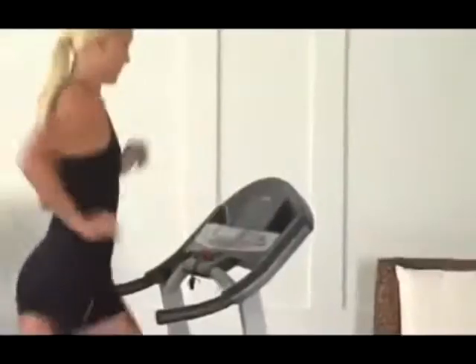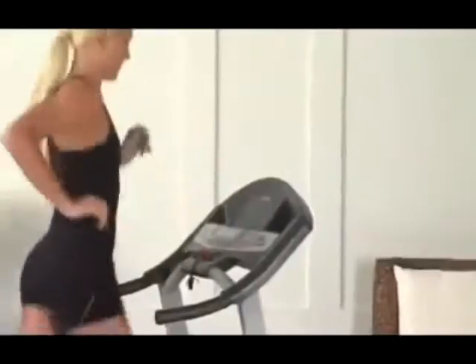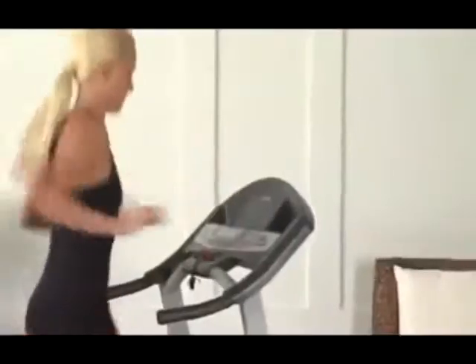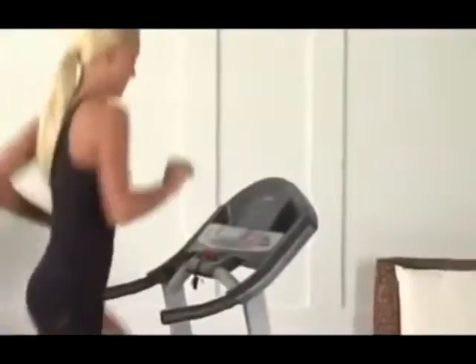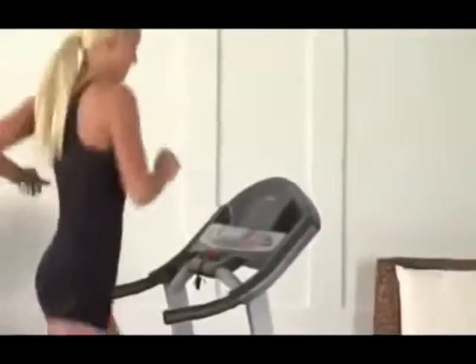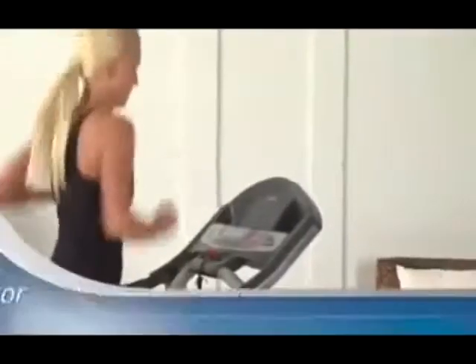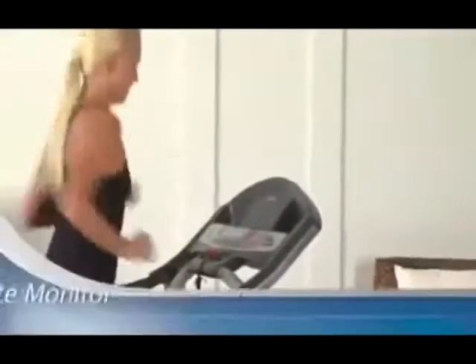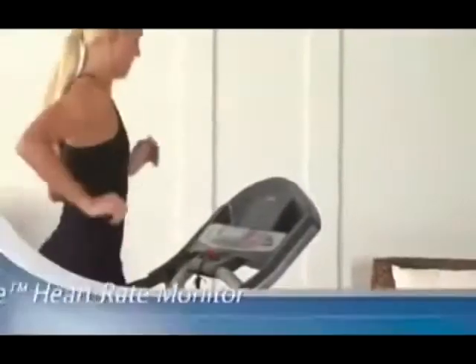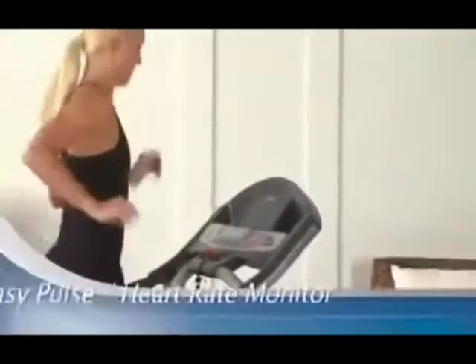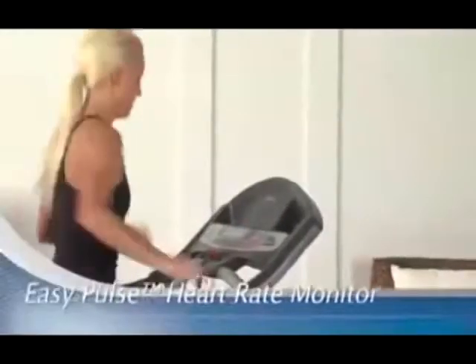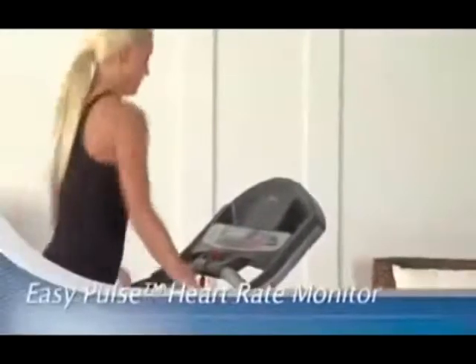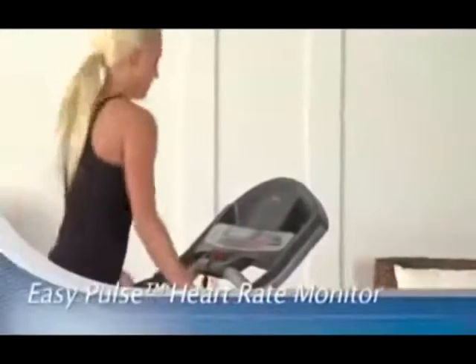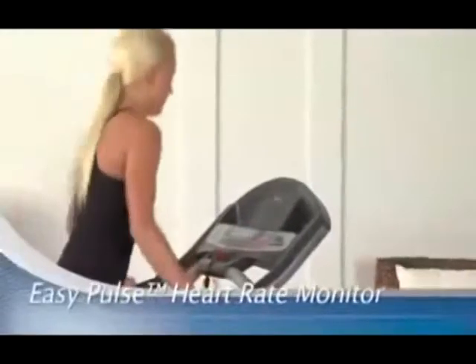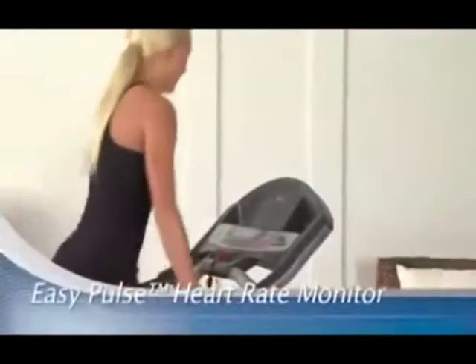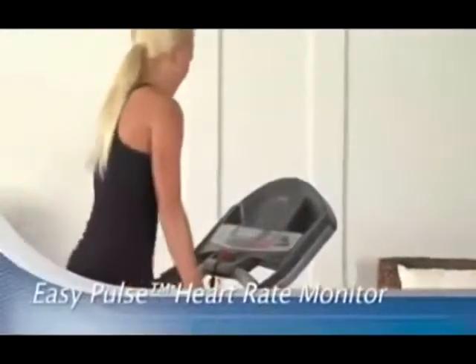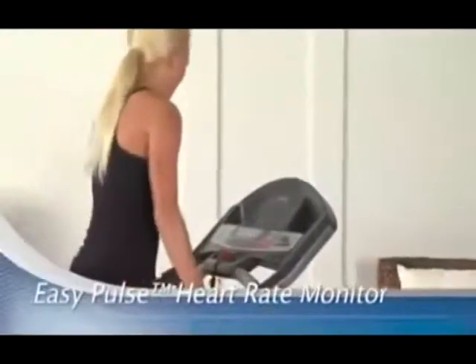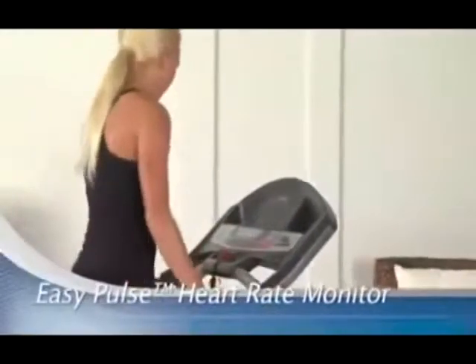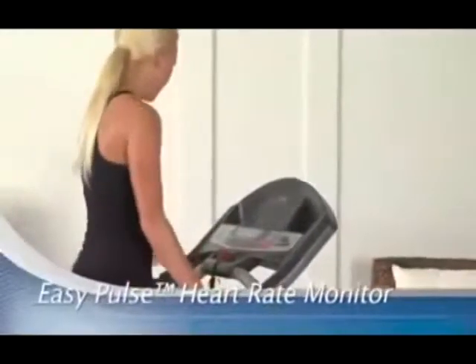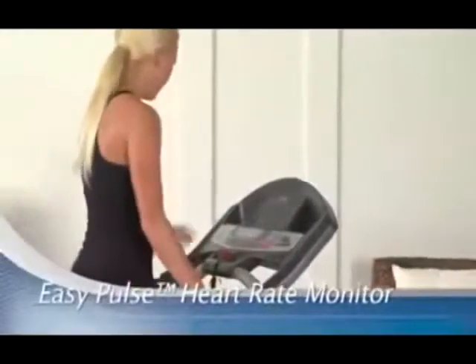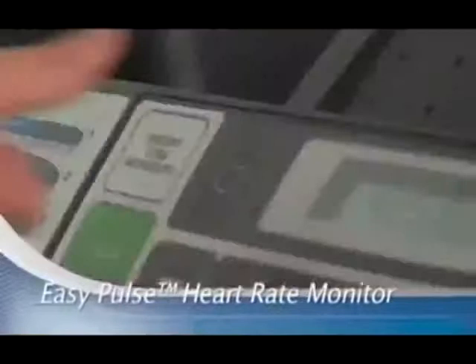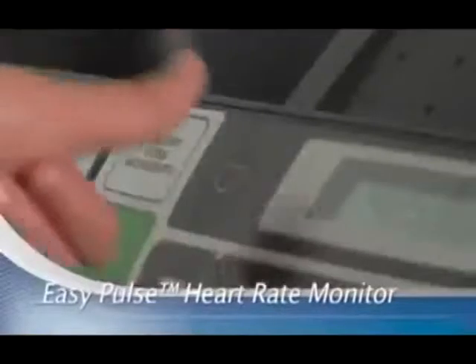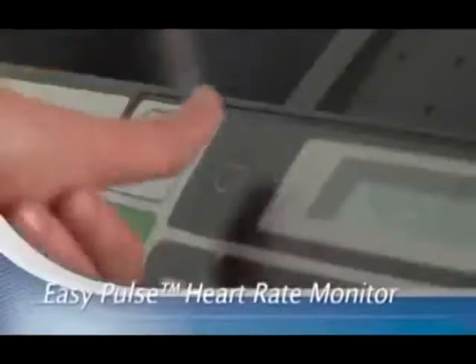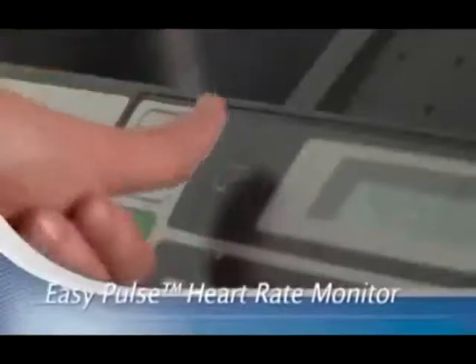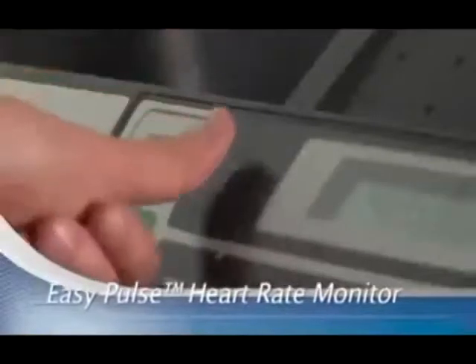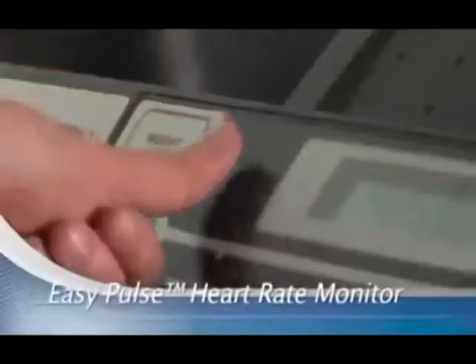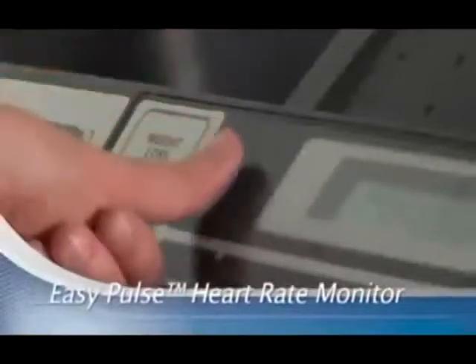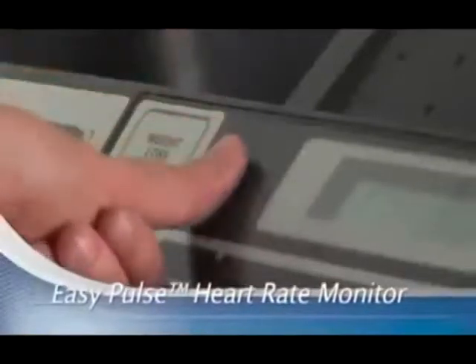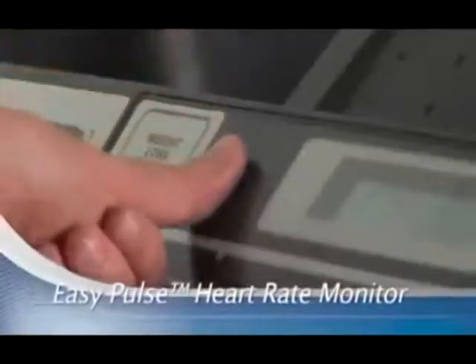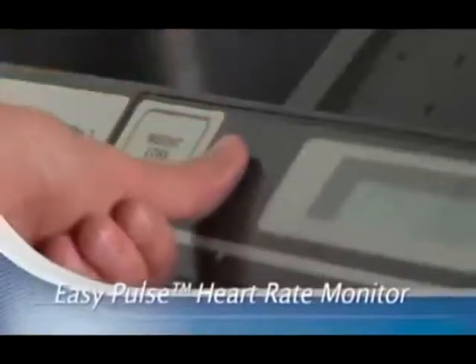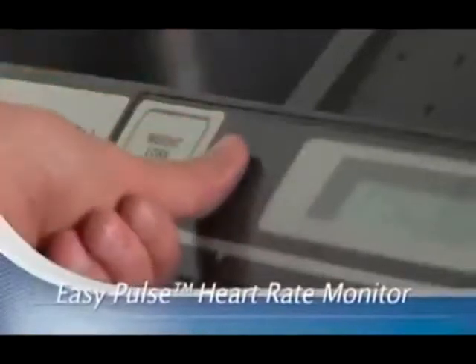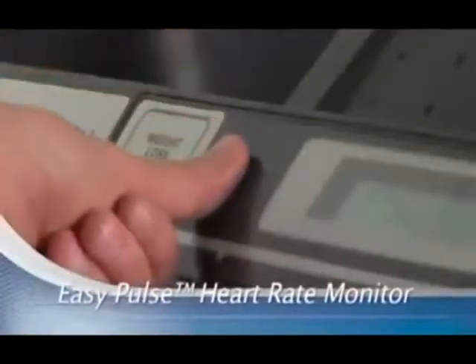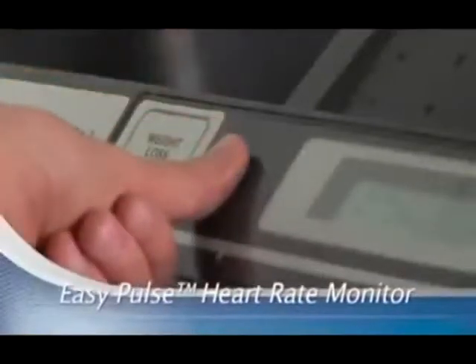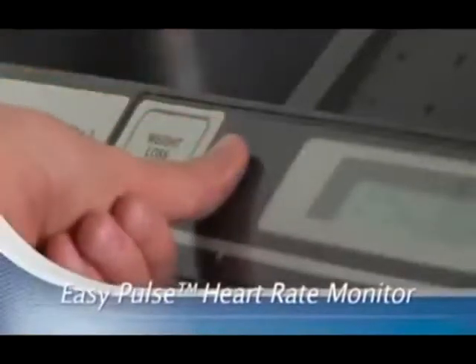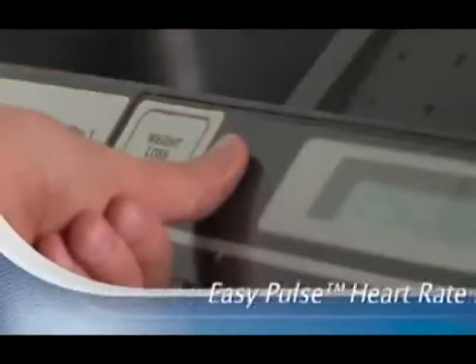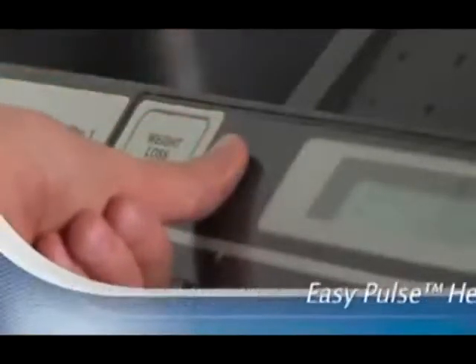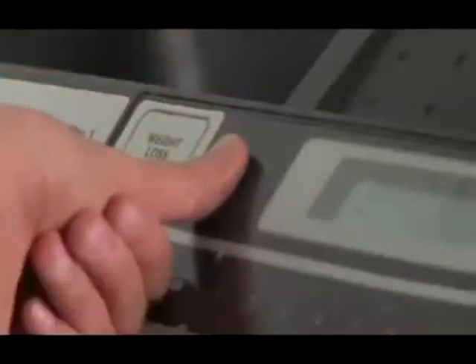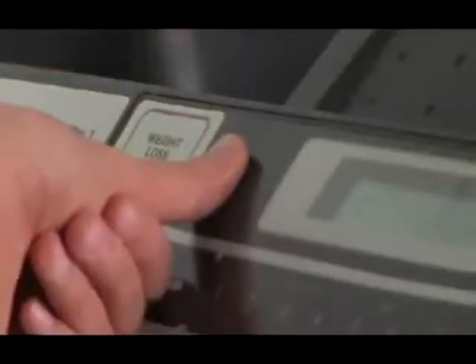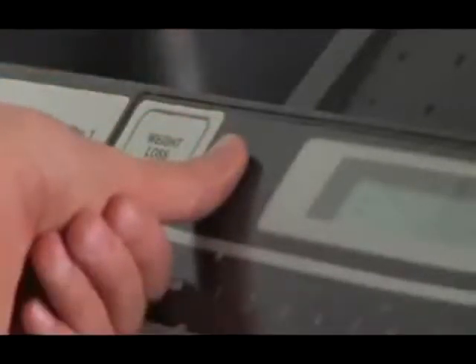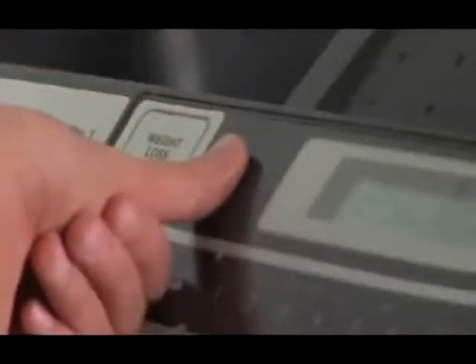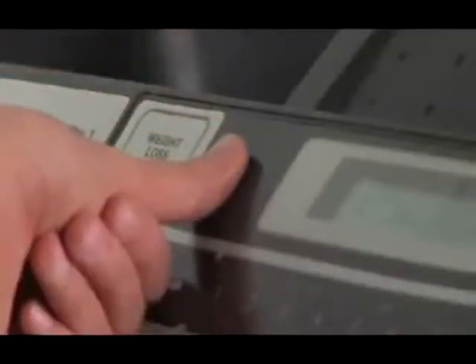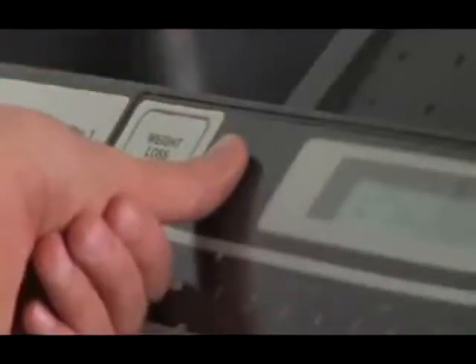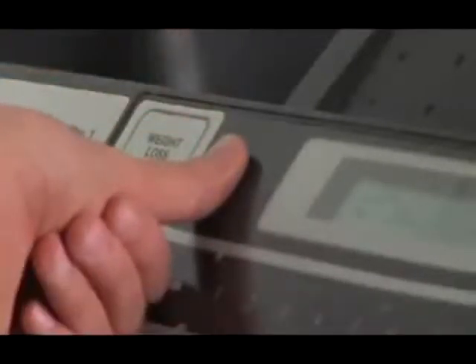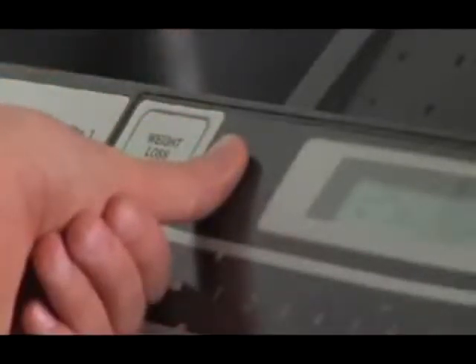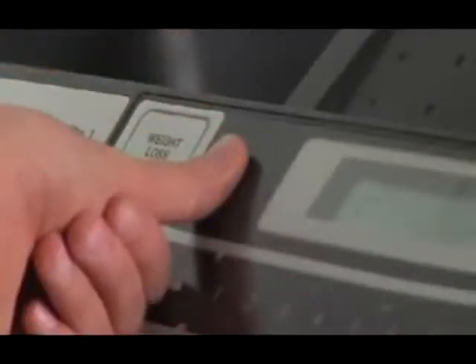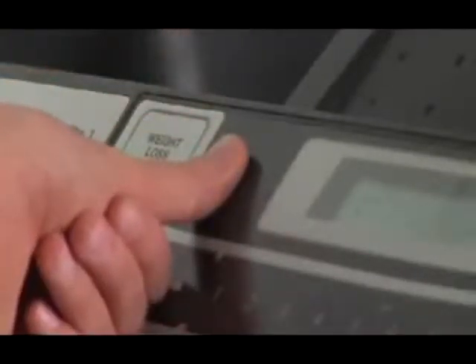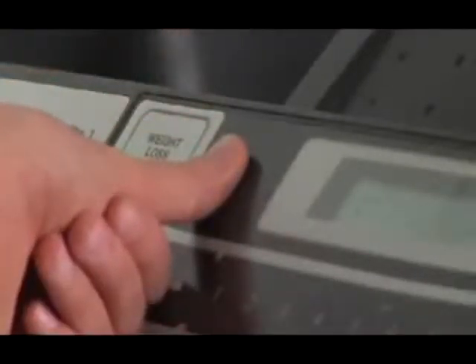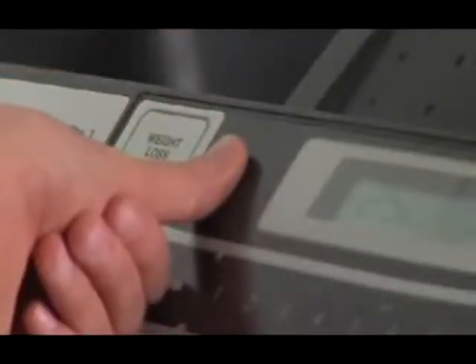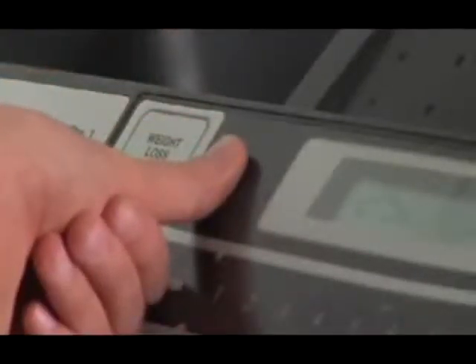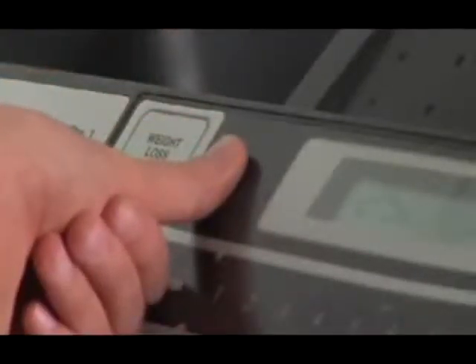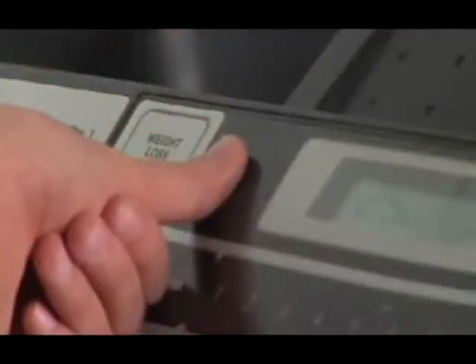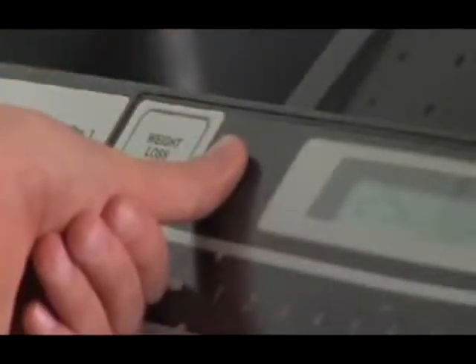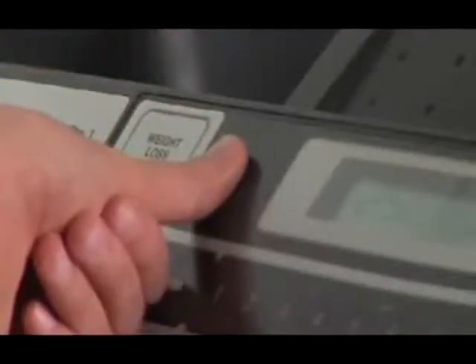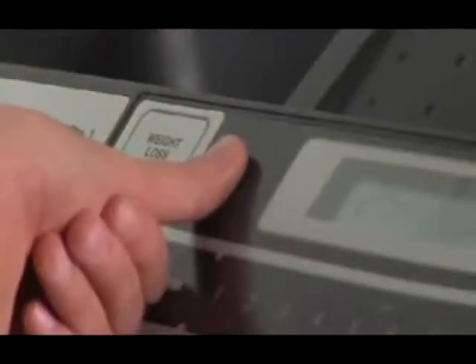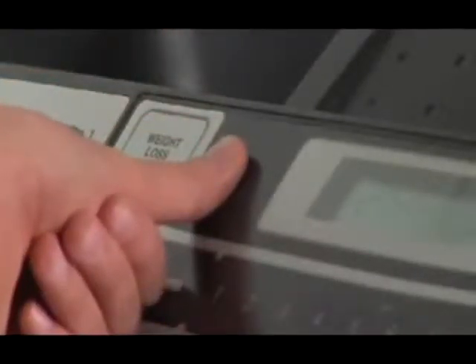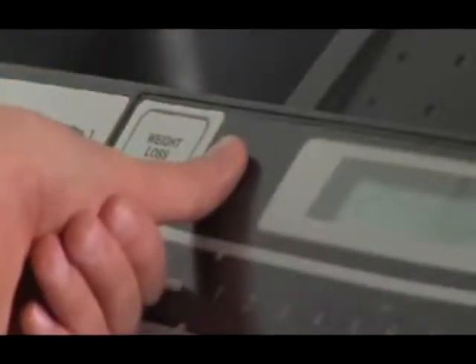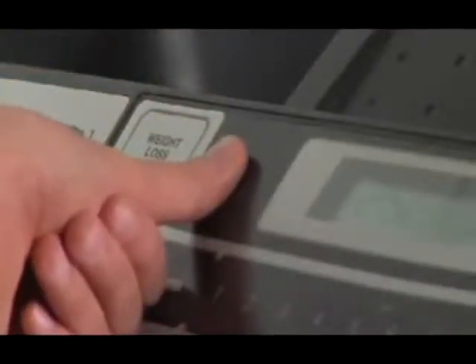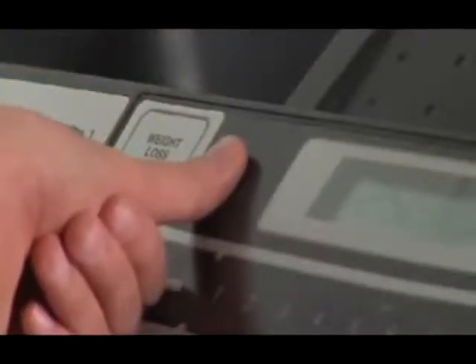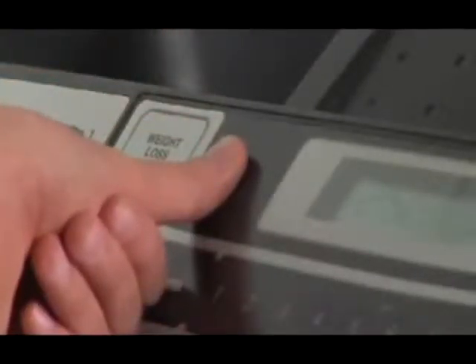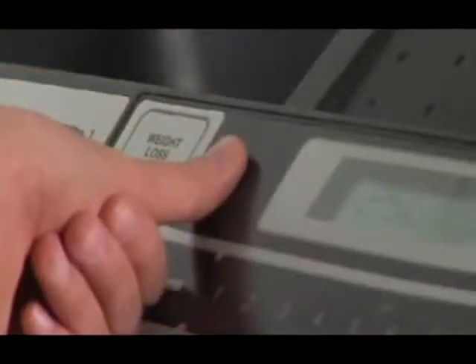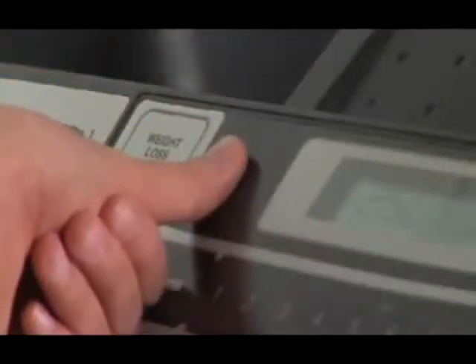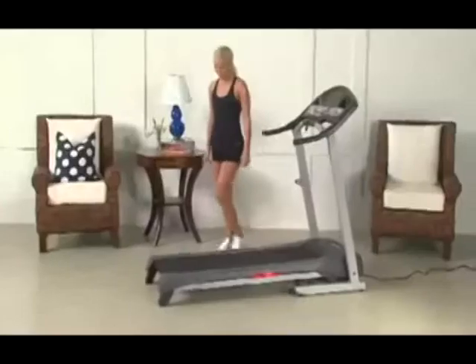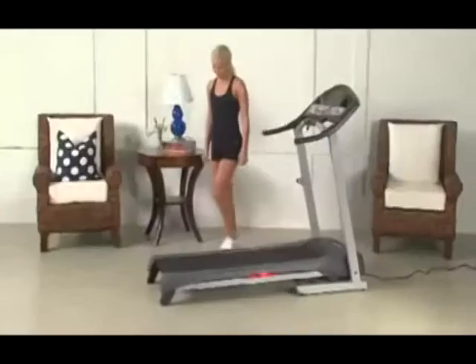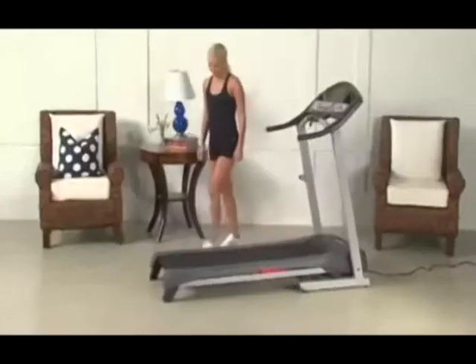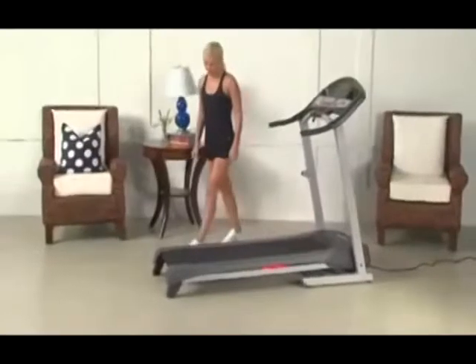And with the Easy Pulse Heart Rate Monitor, it's easy to get an accurate reading by simply placing your thumb on the sensor built right into the console.